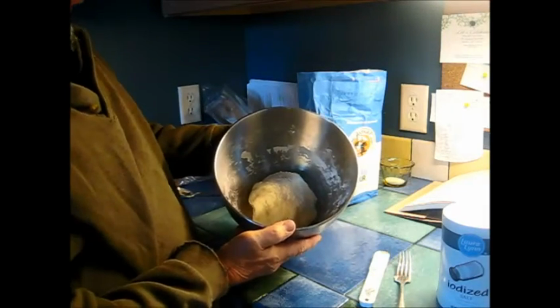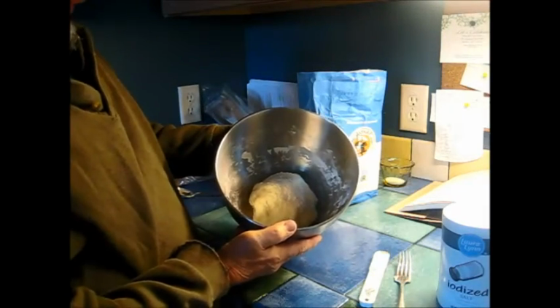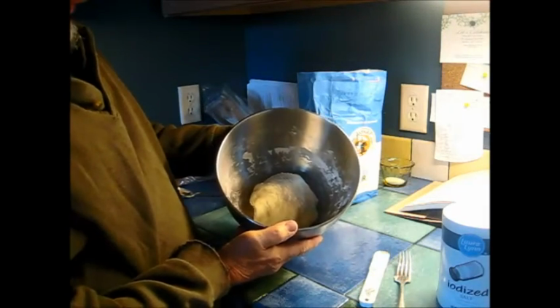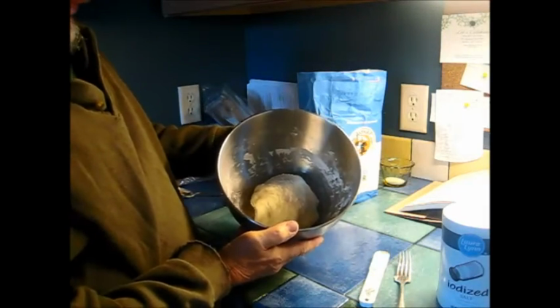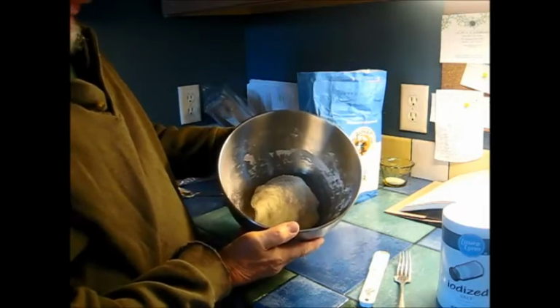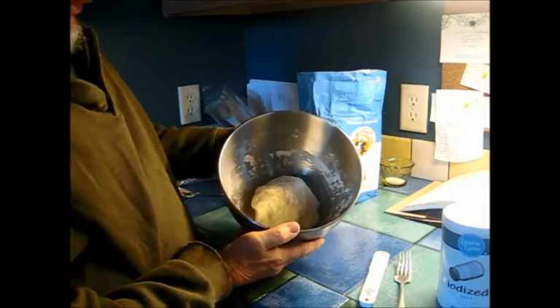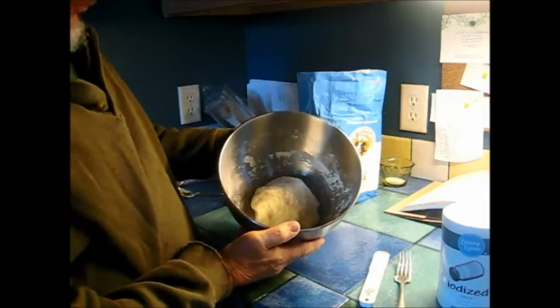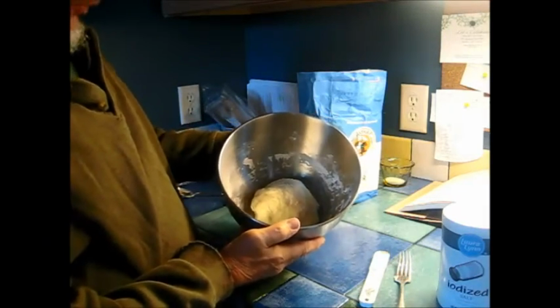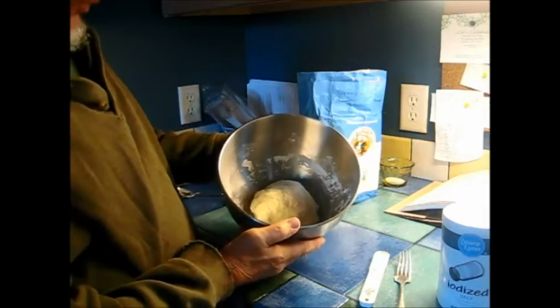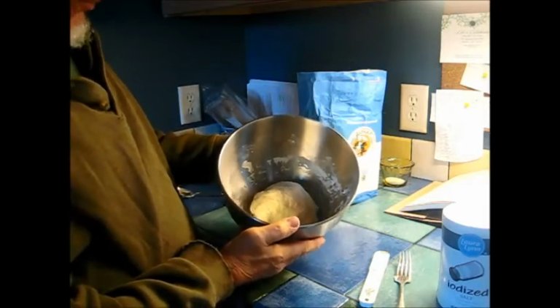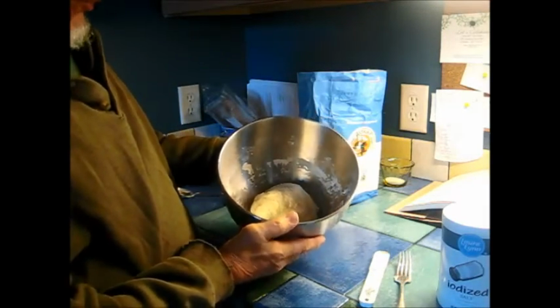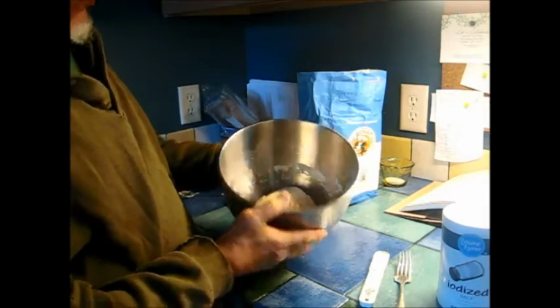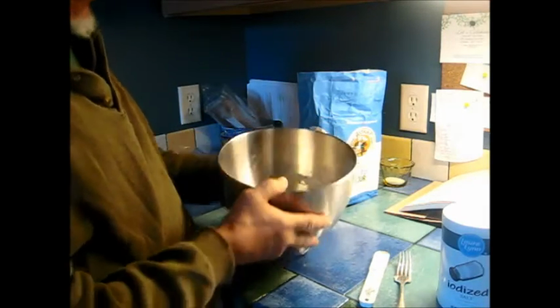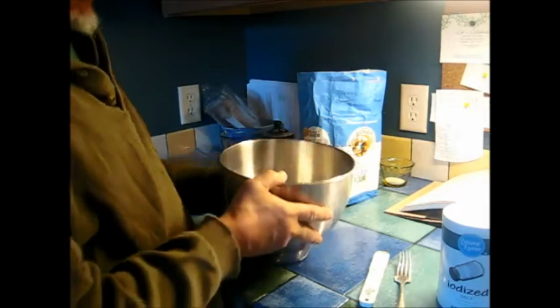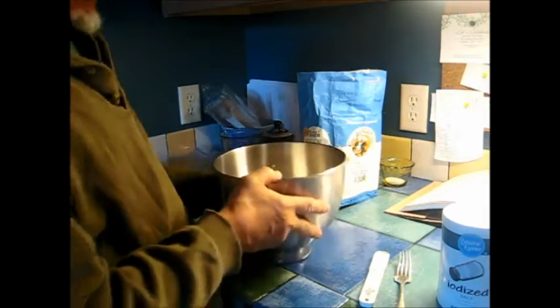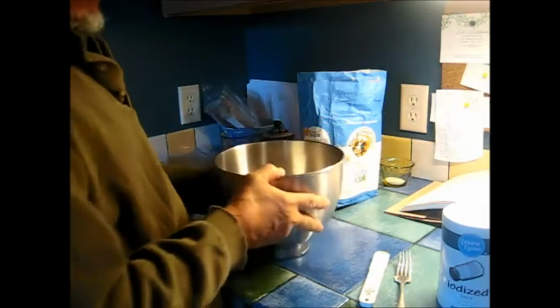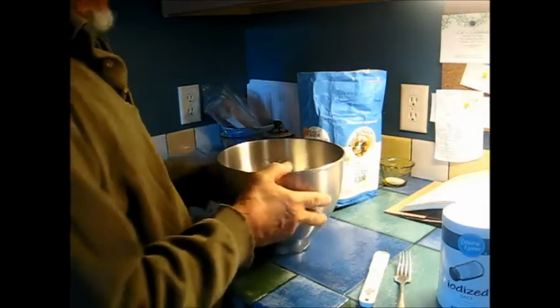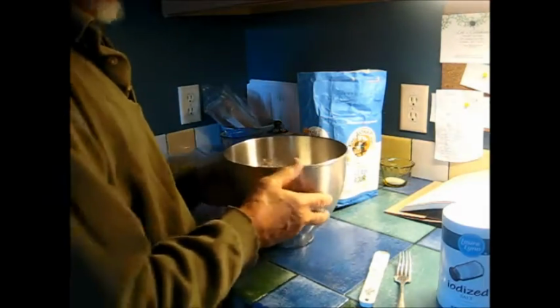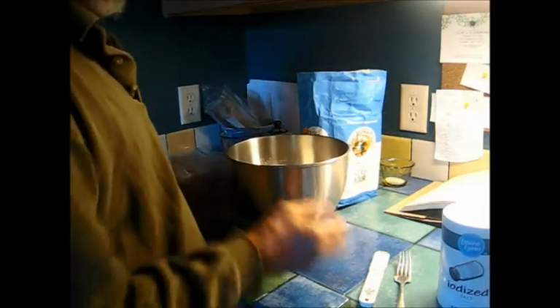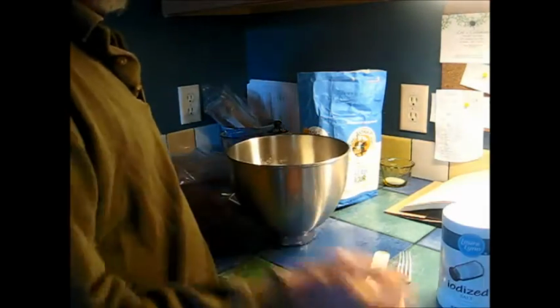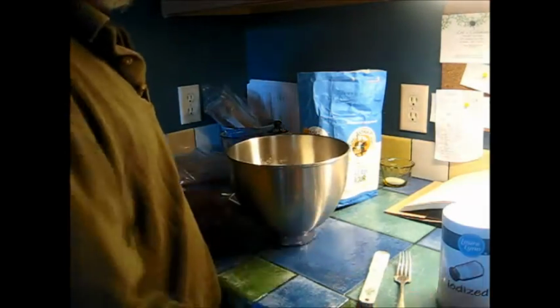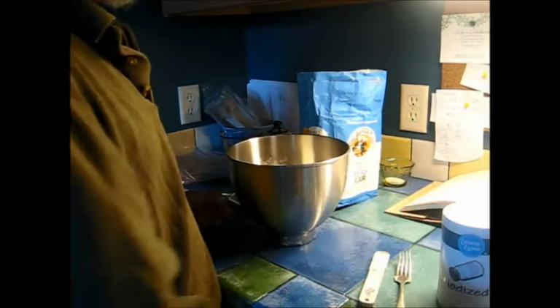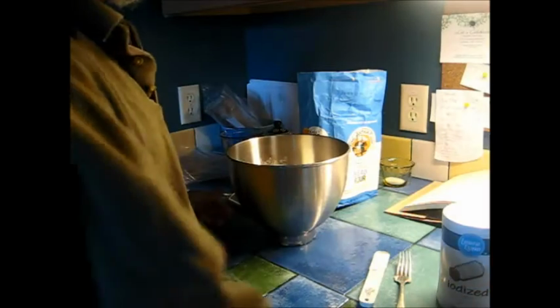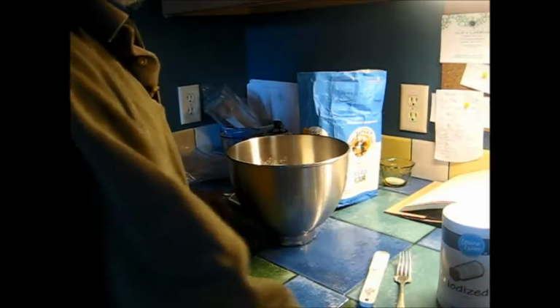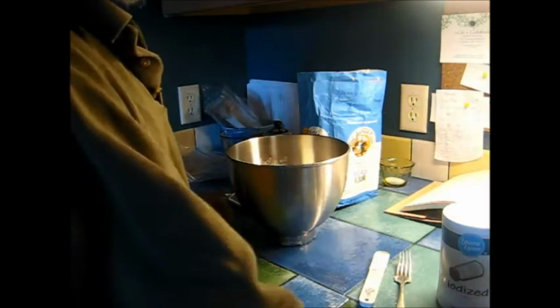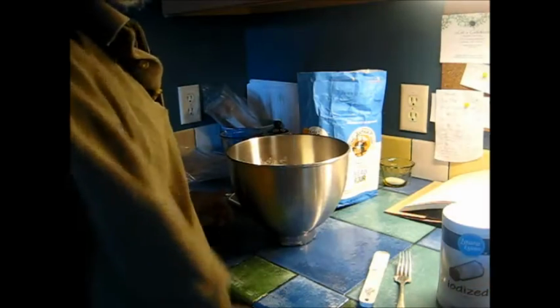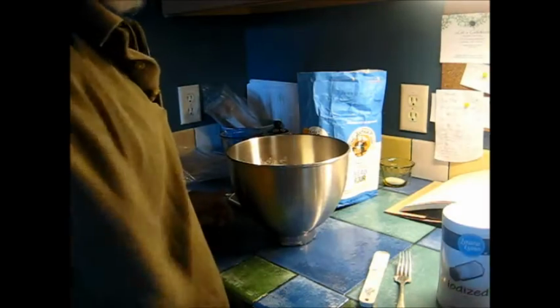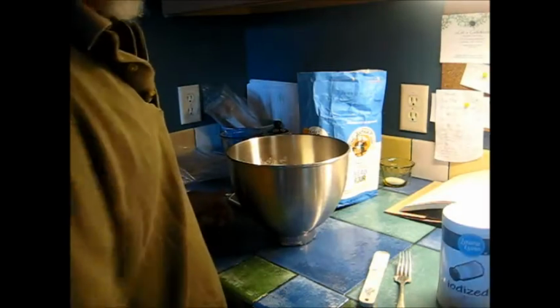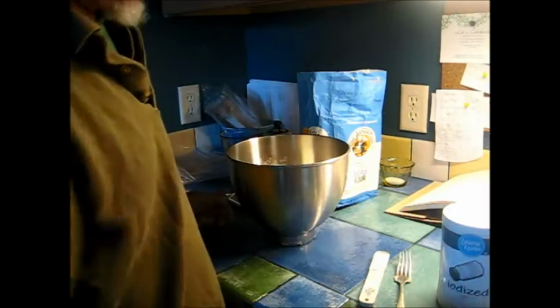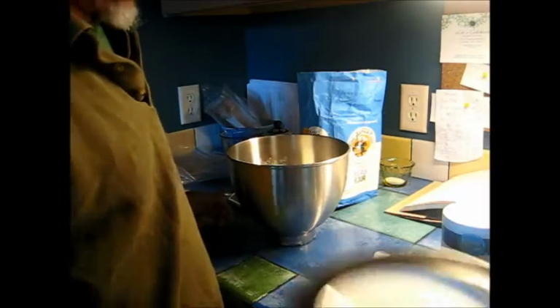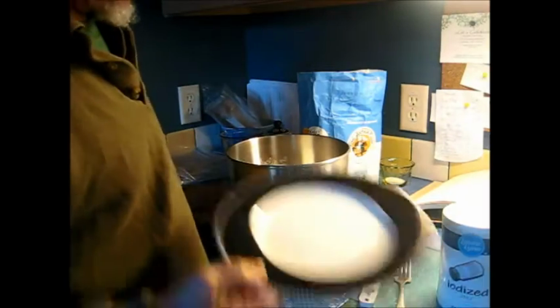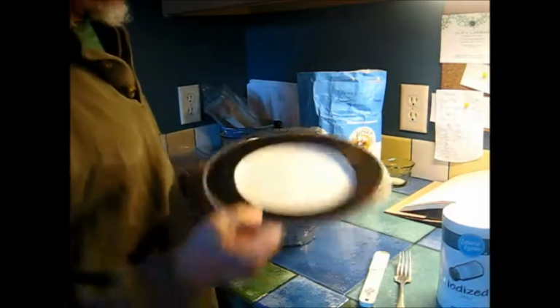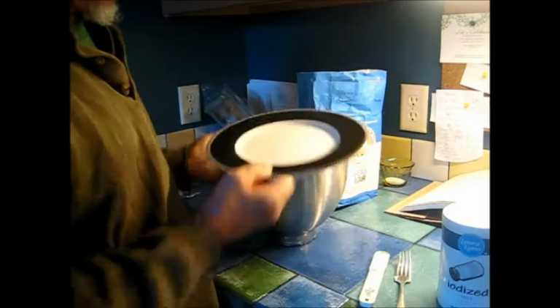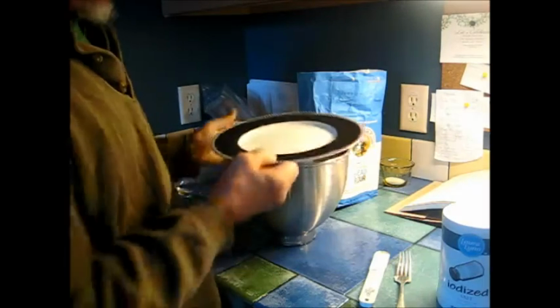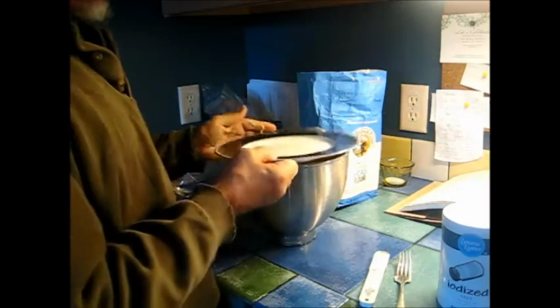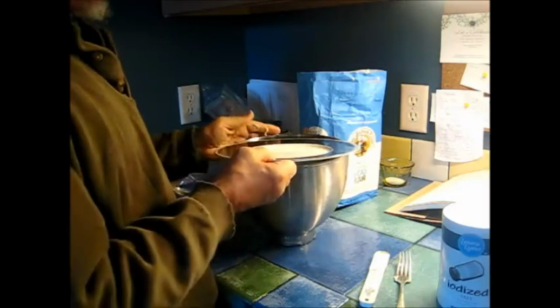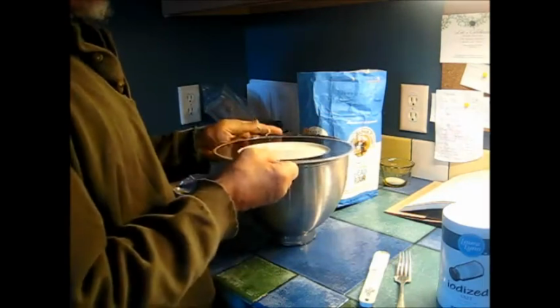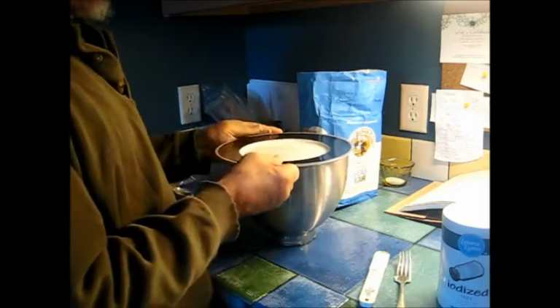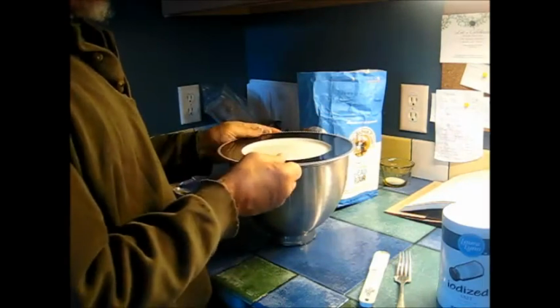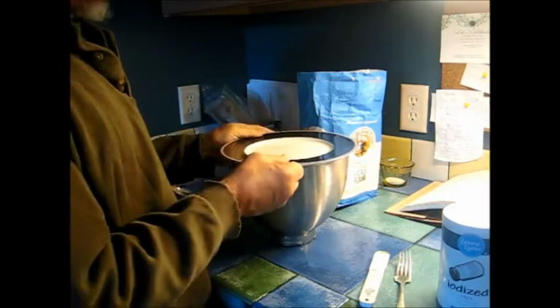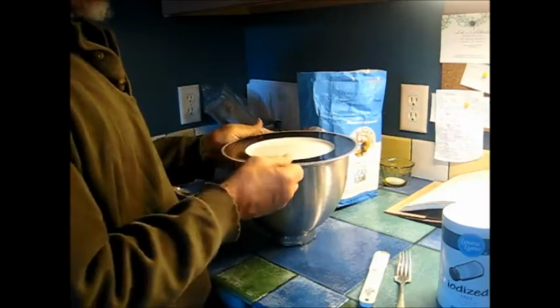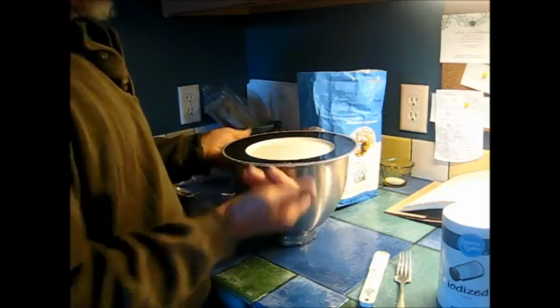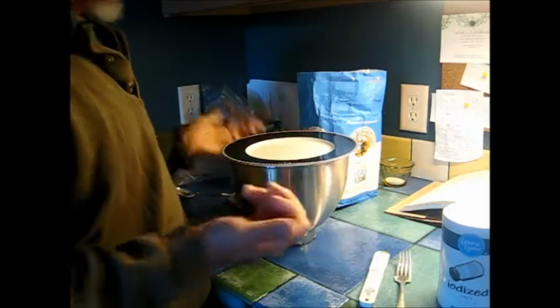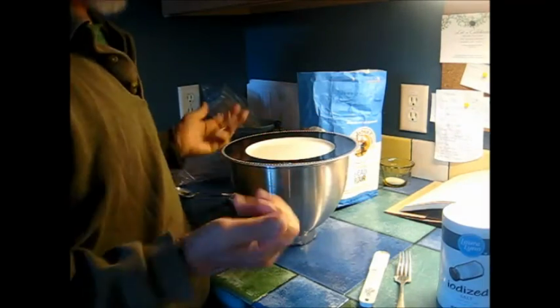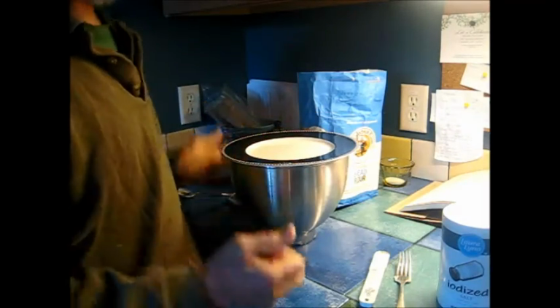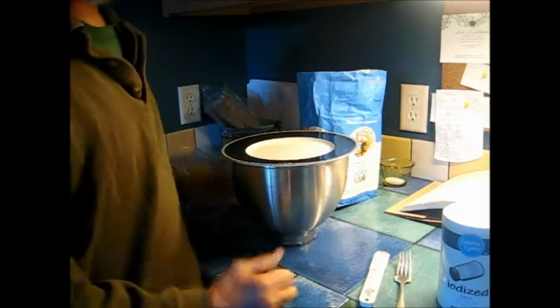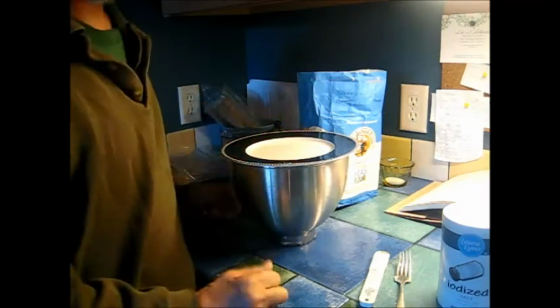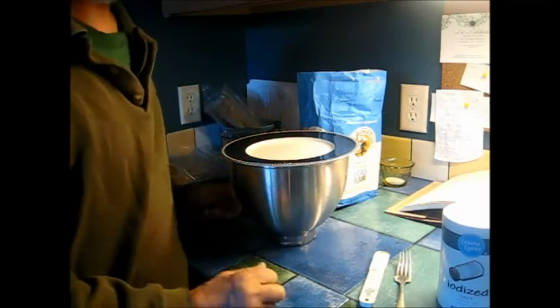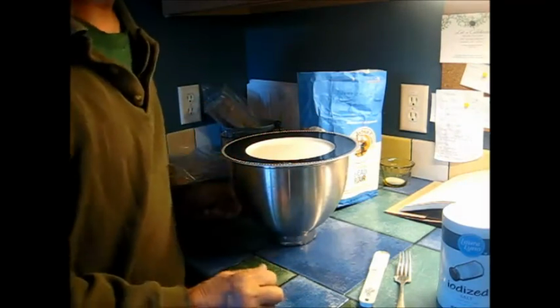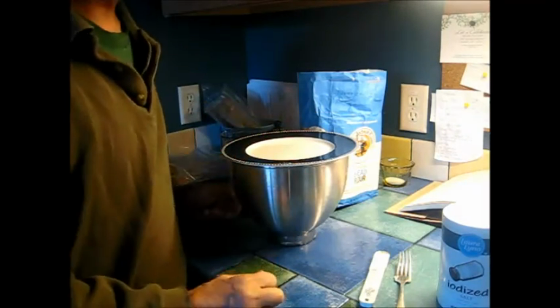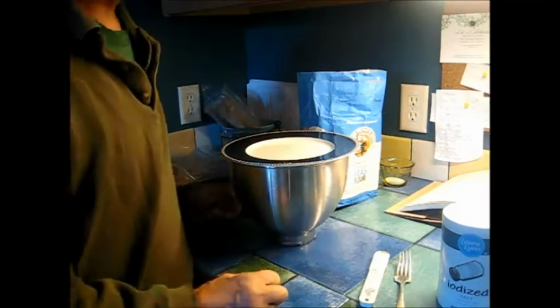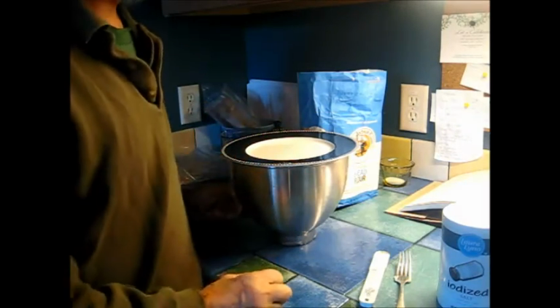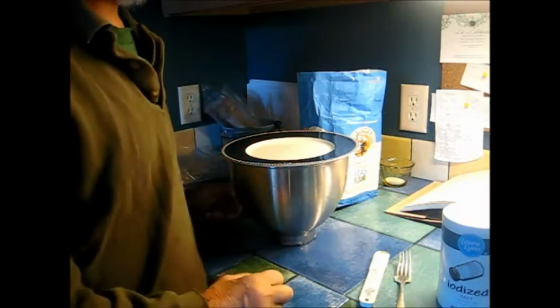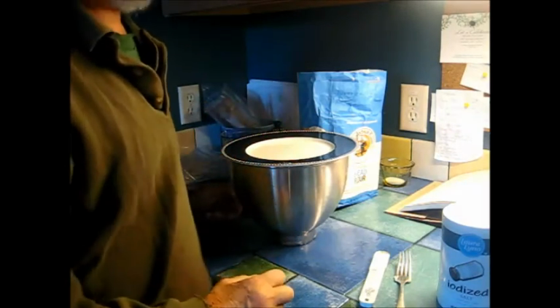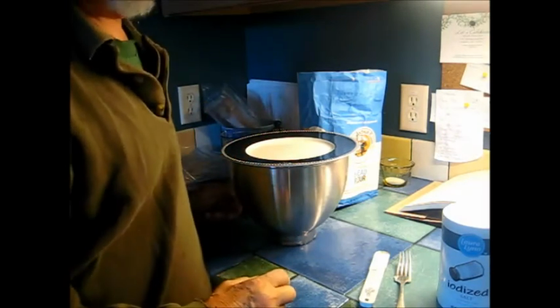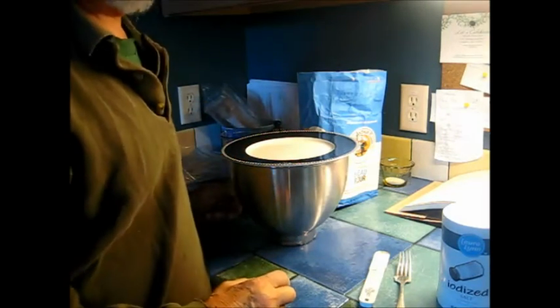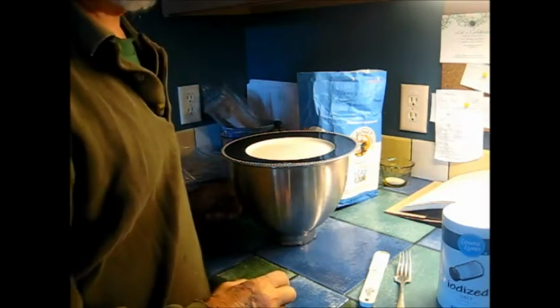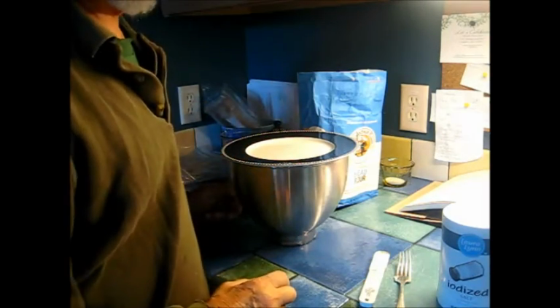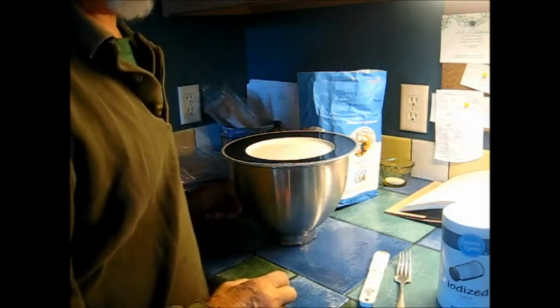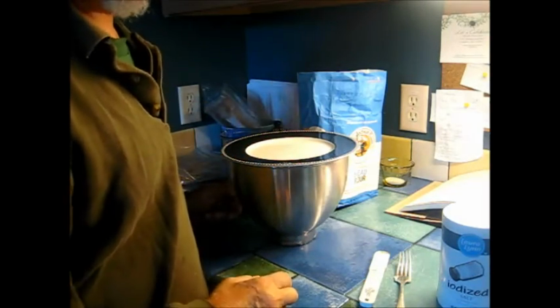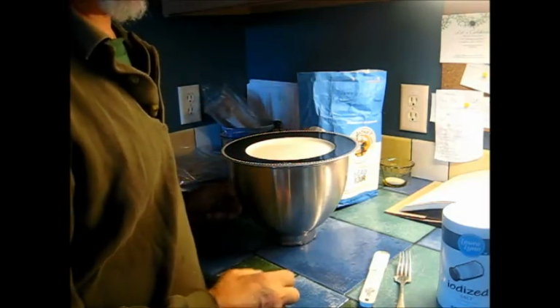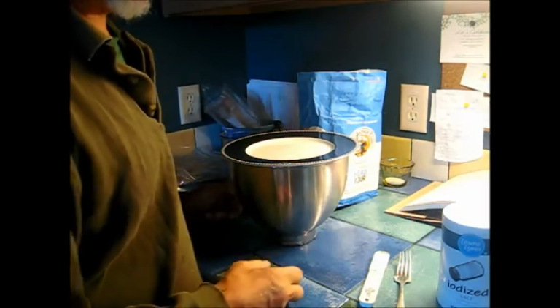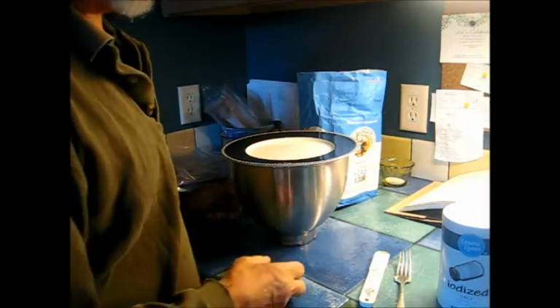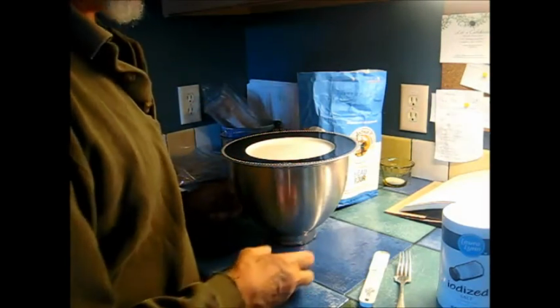I'm going to put a plate on here, let it sit, and we'll get back at it tomorrow.